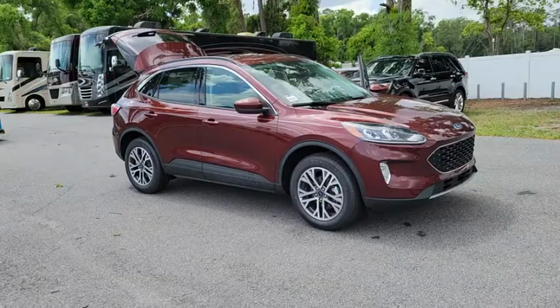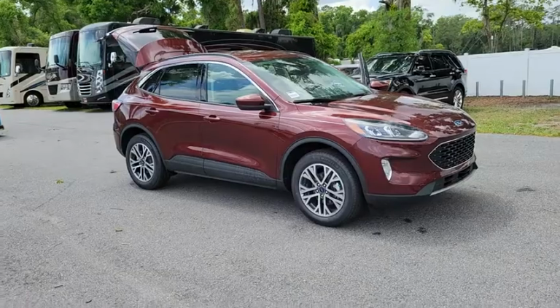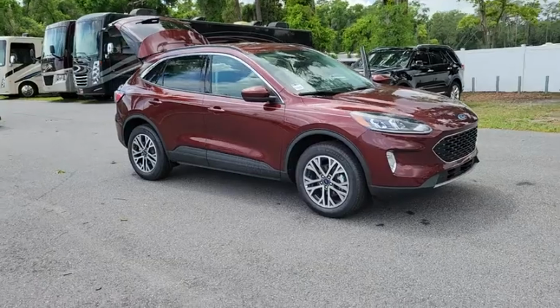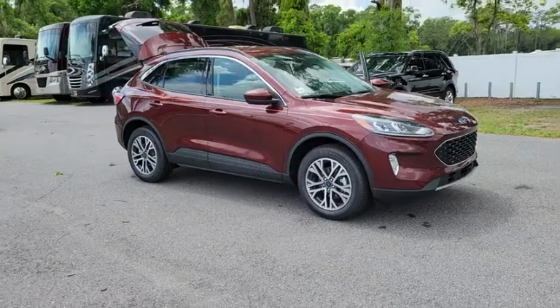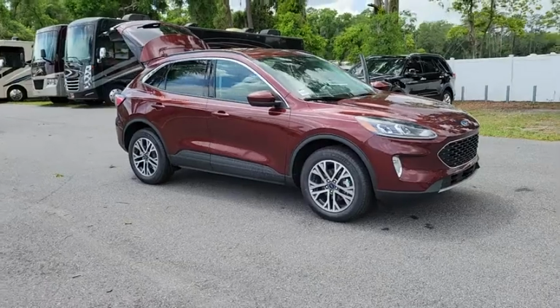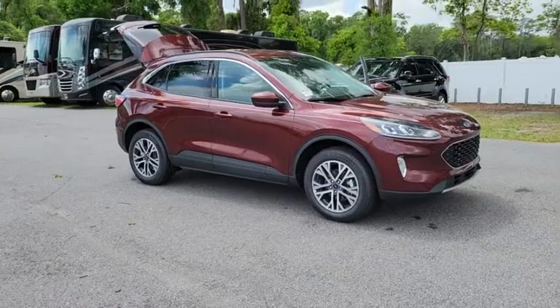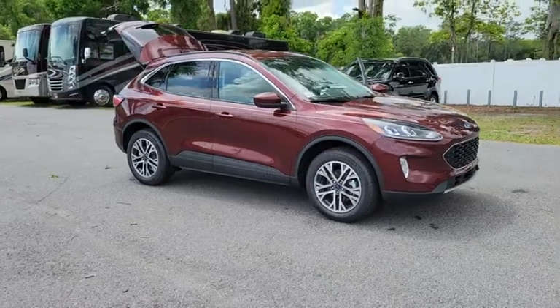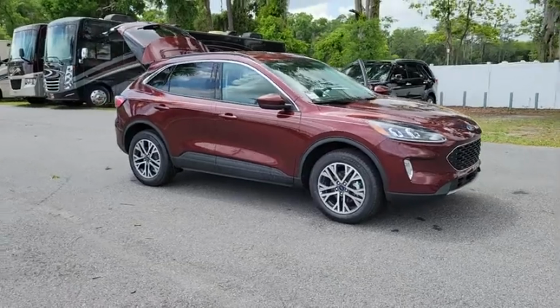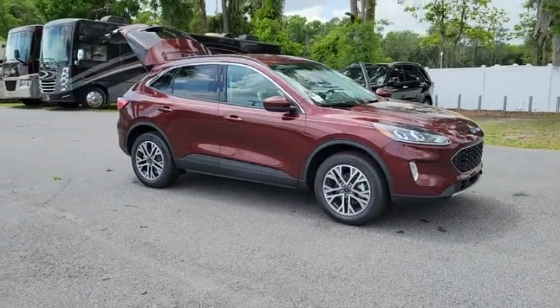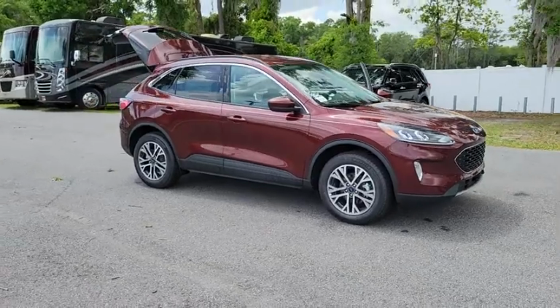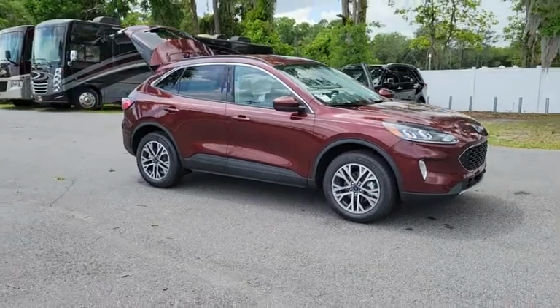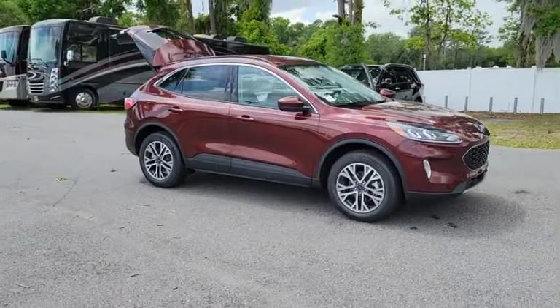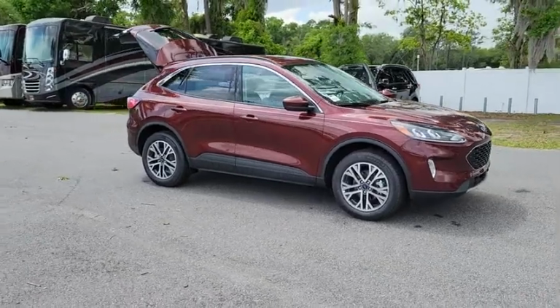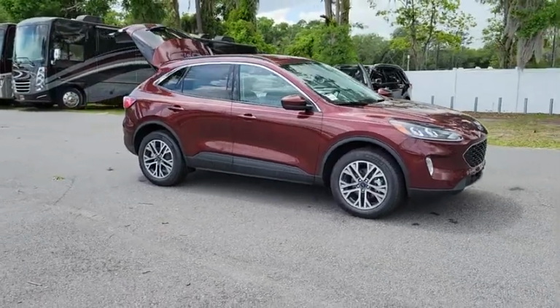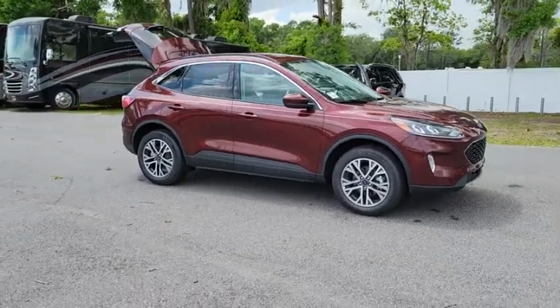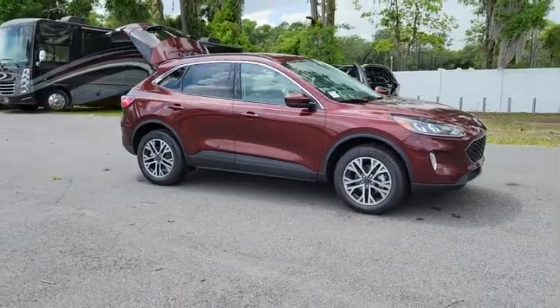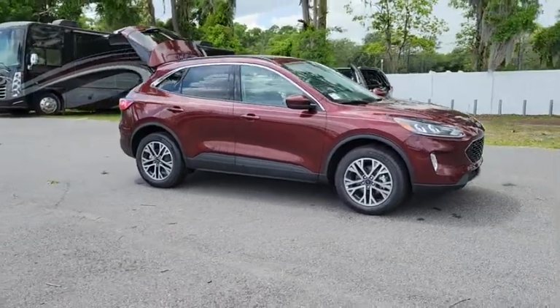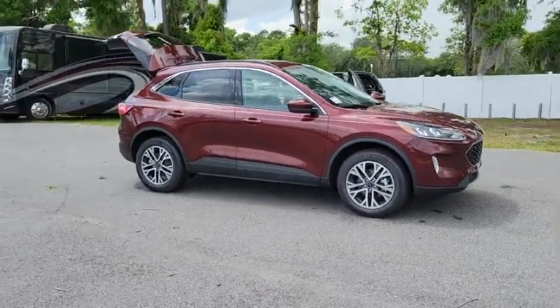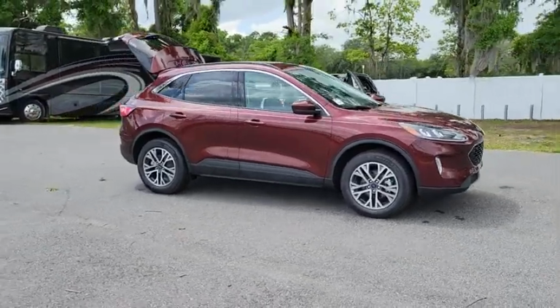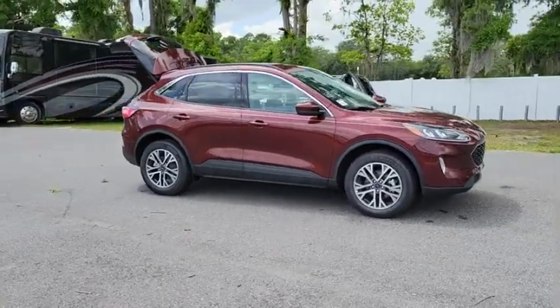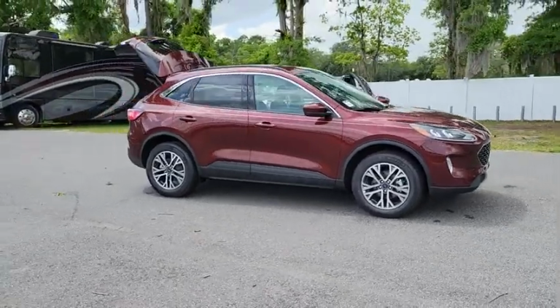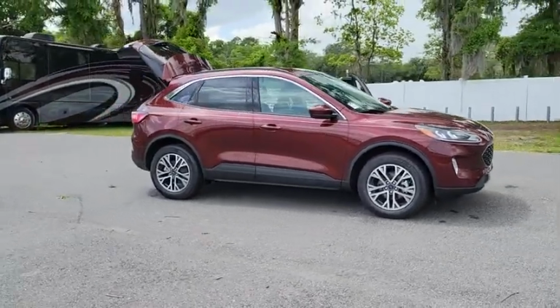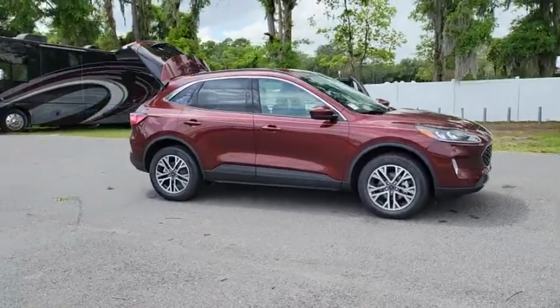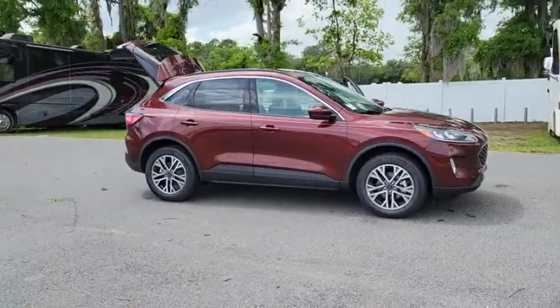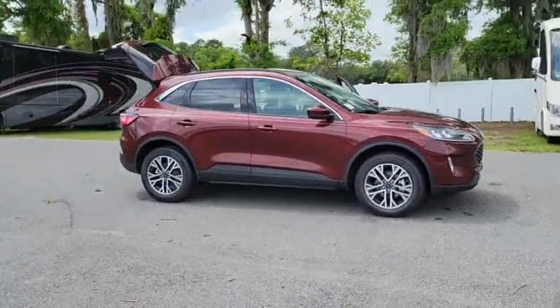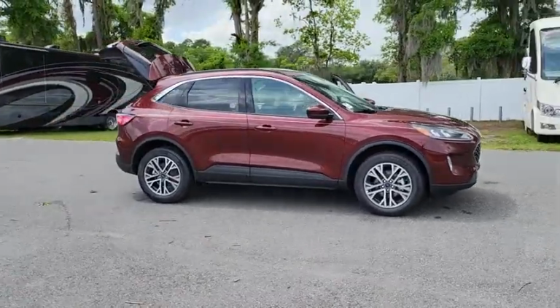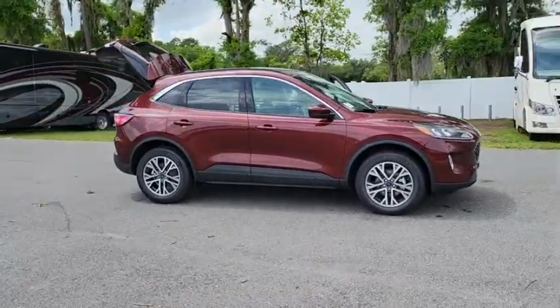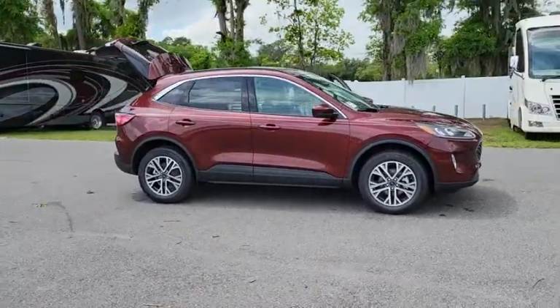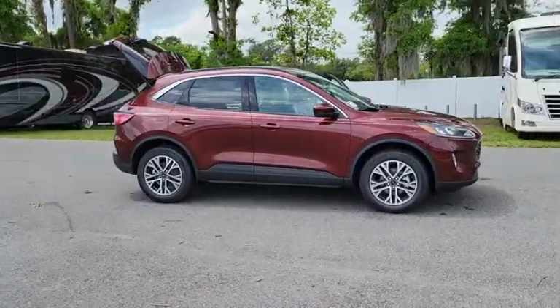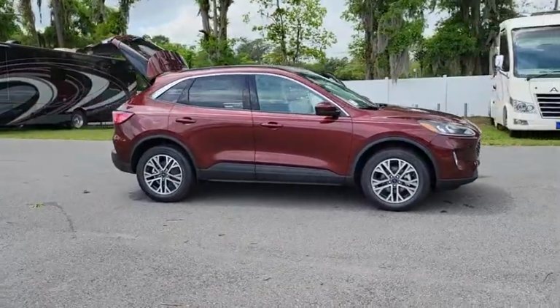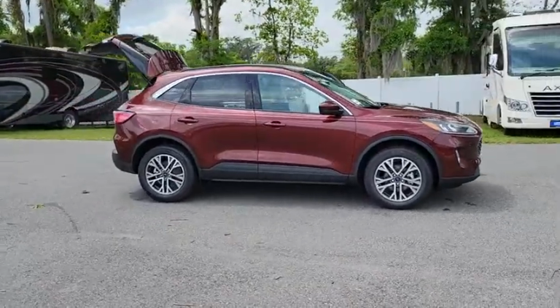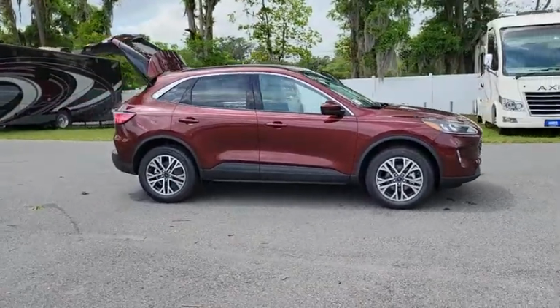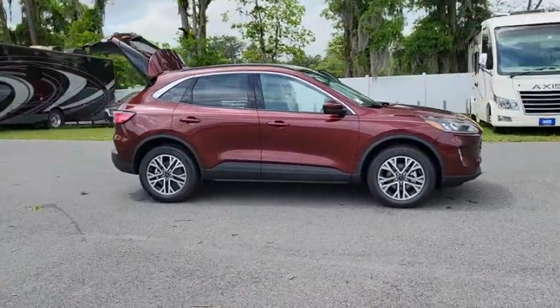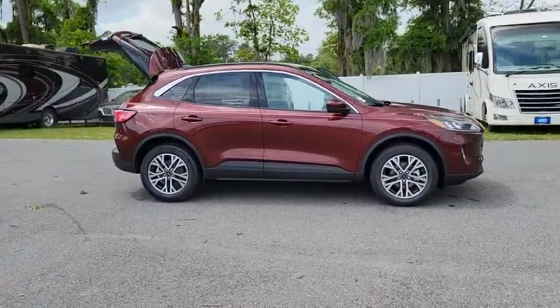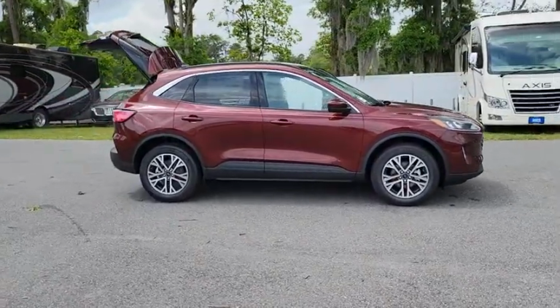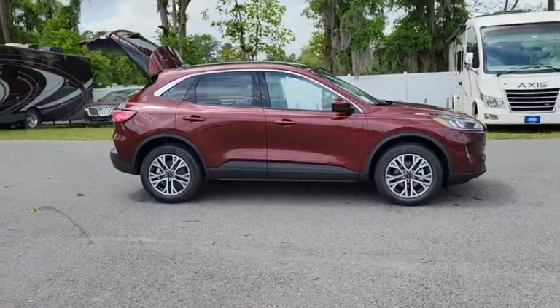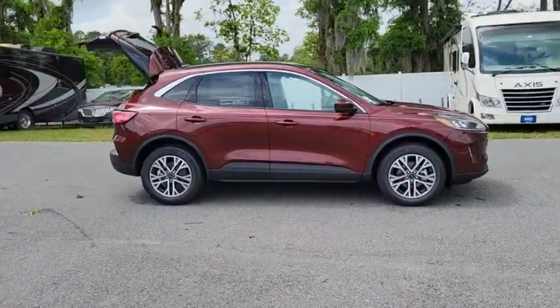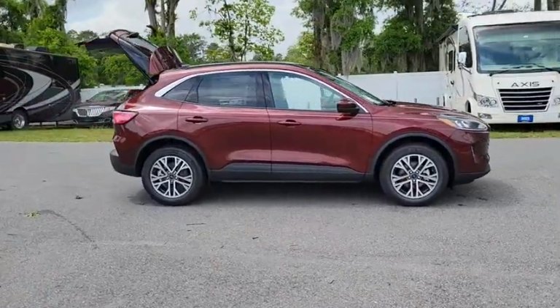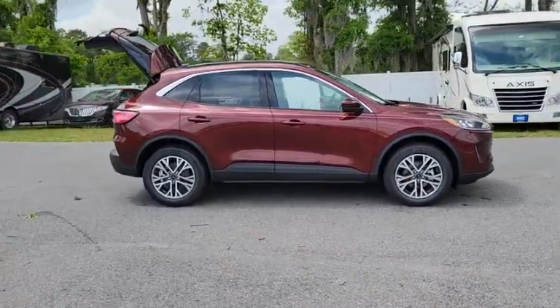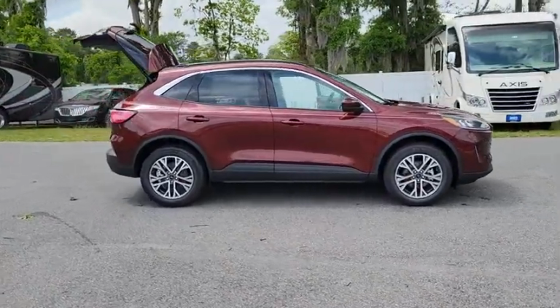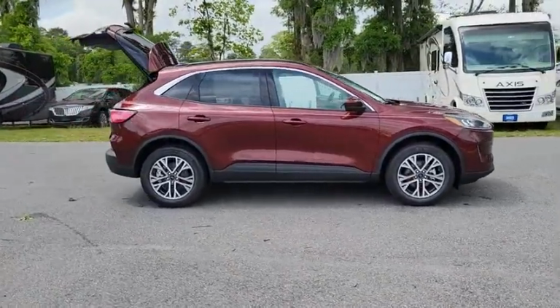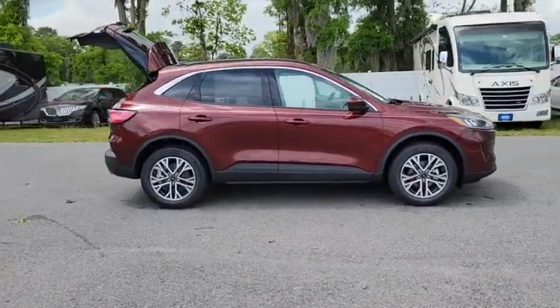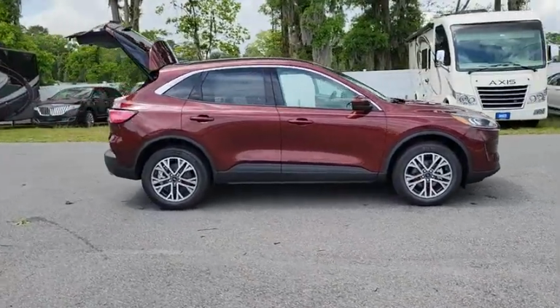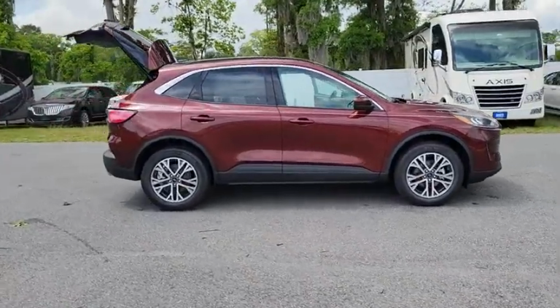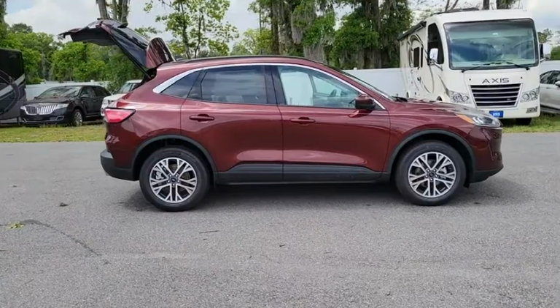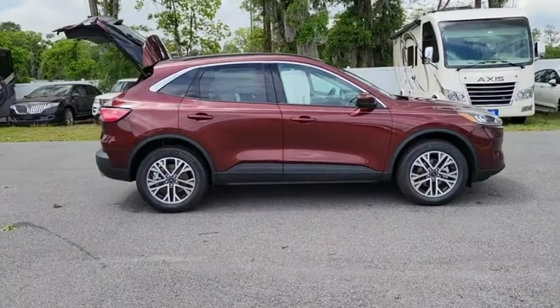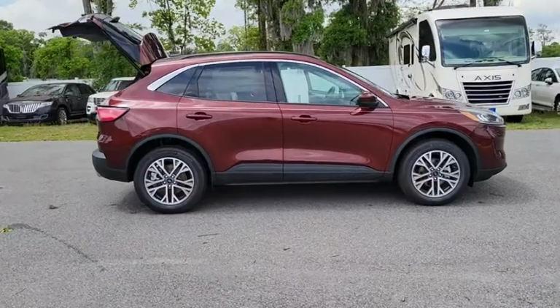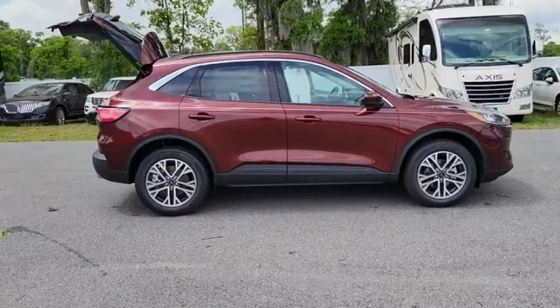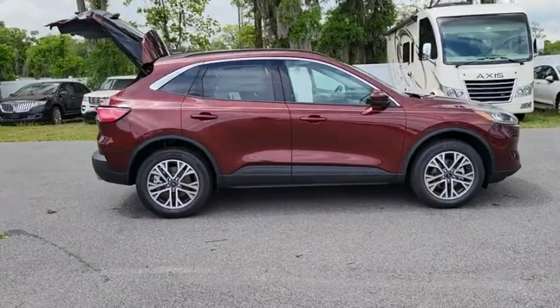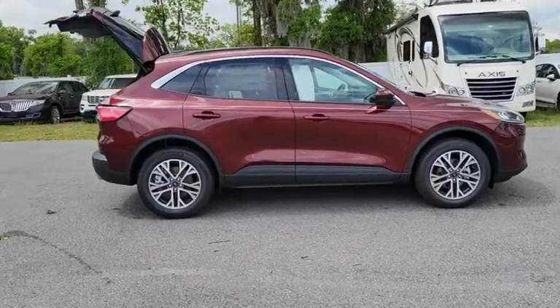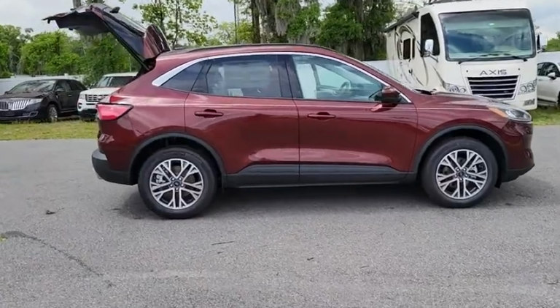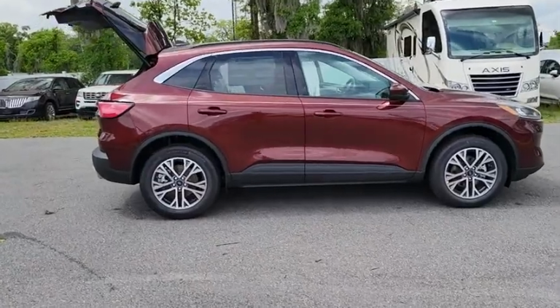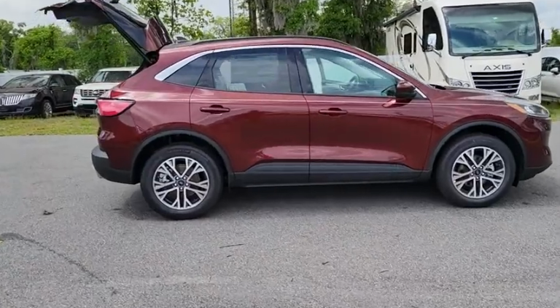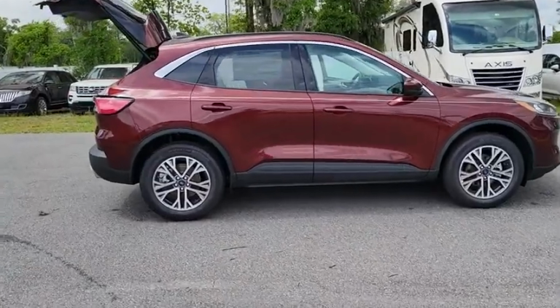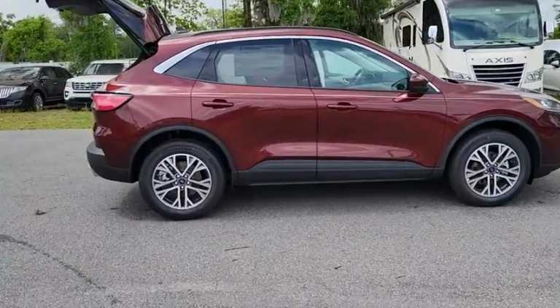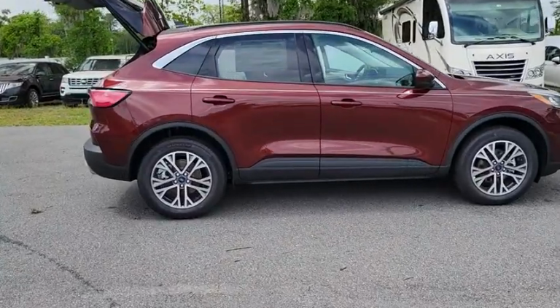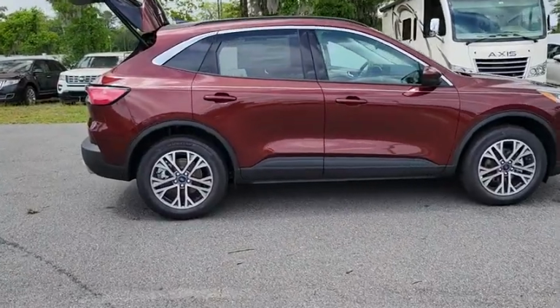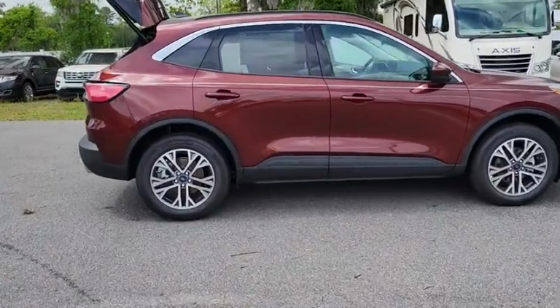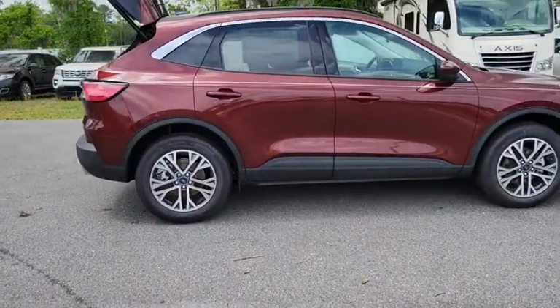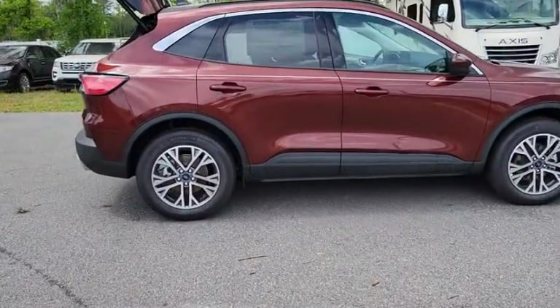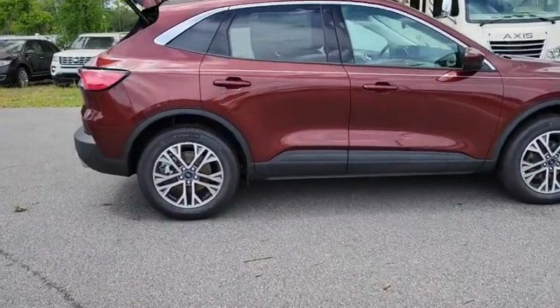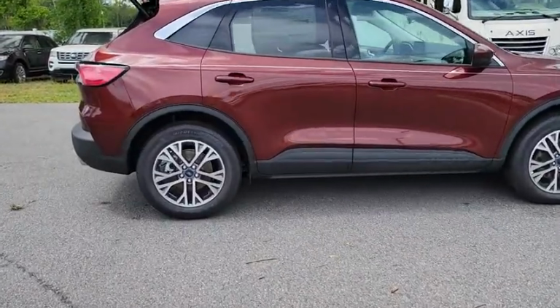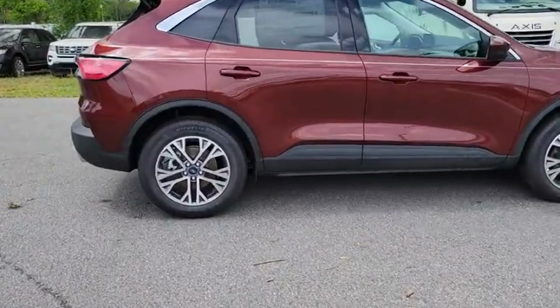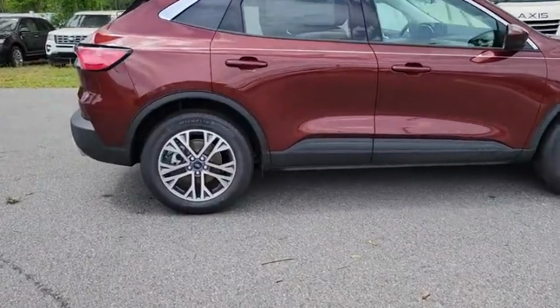You are going to love the 2021 Ford Escape. Gas engines flex, tow, sip and go with Ford Escape.